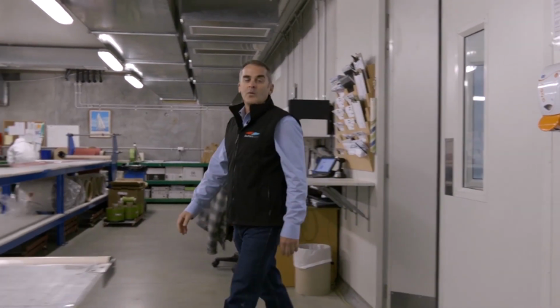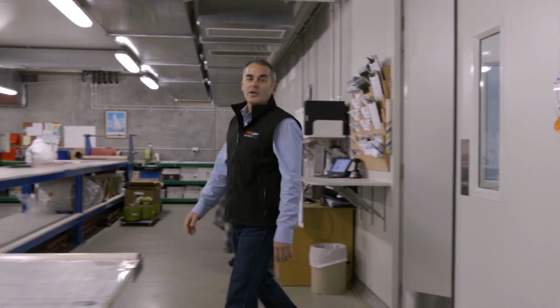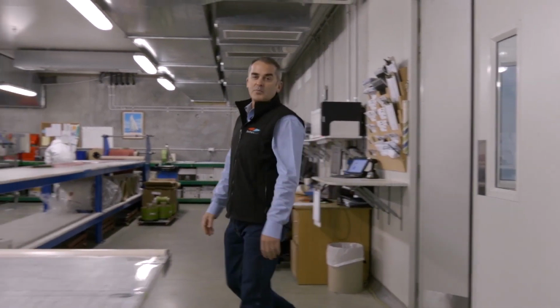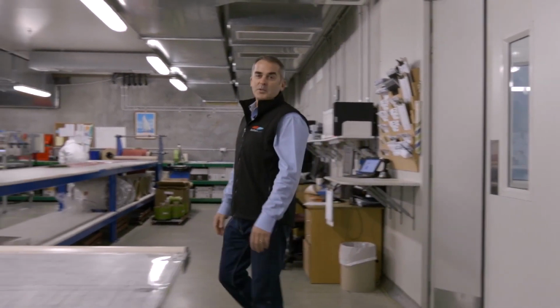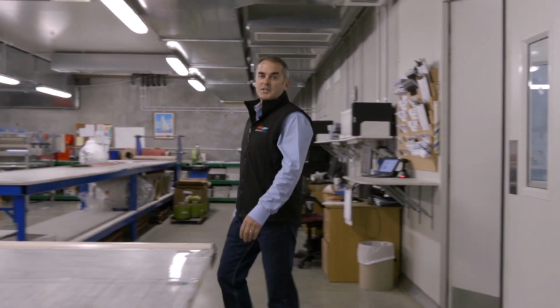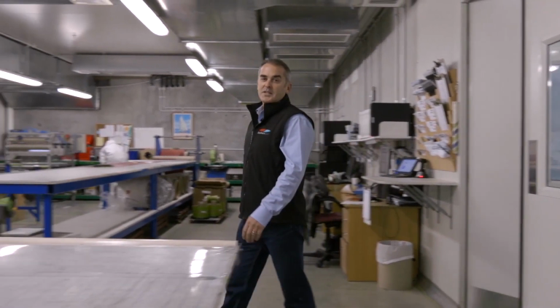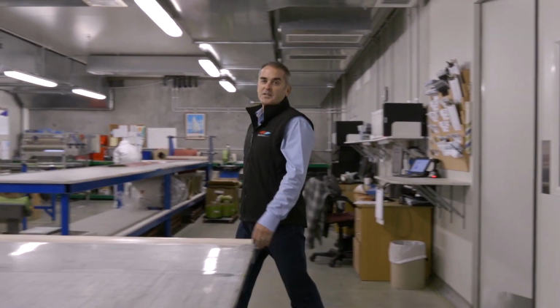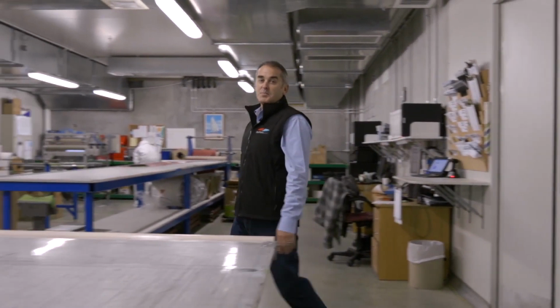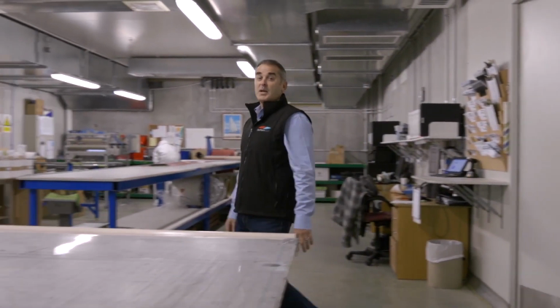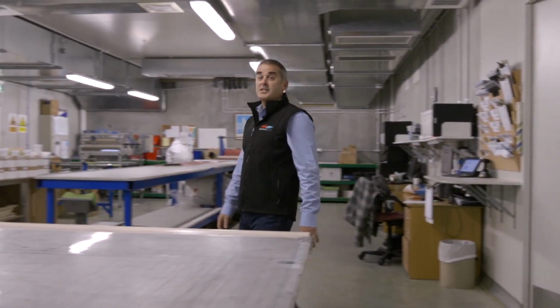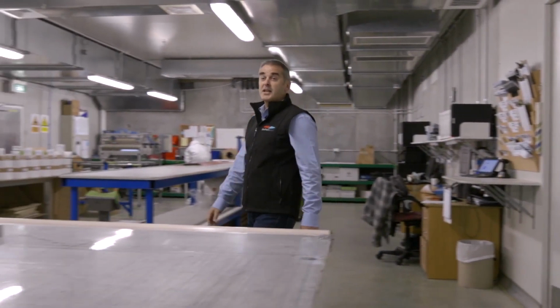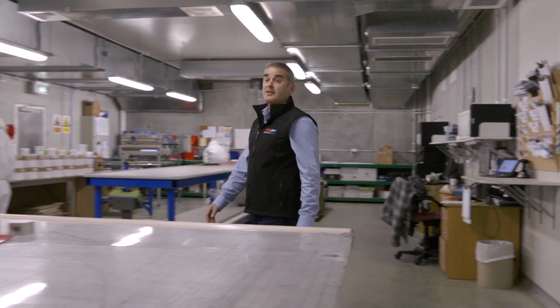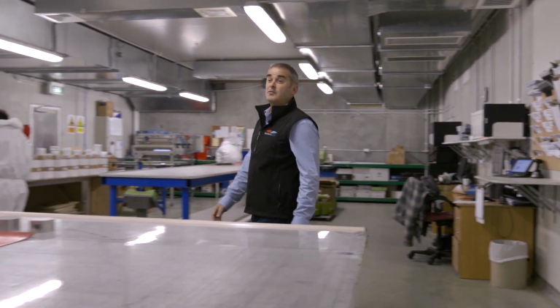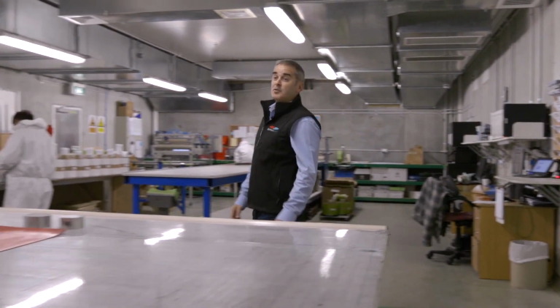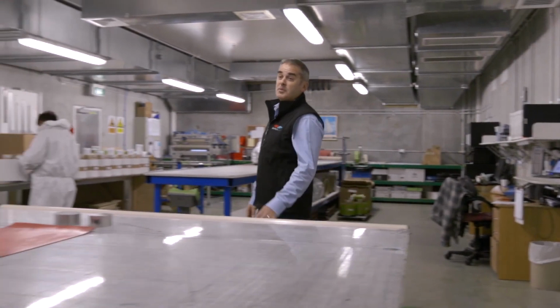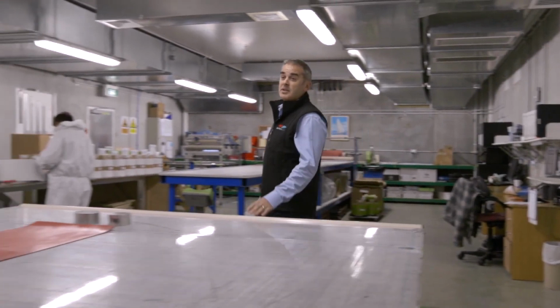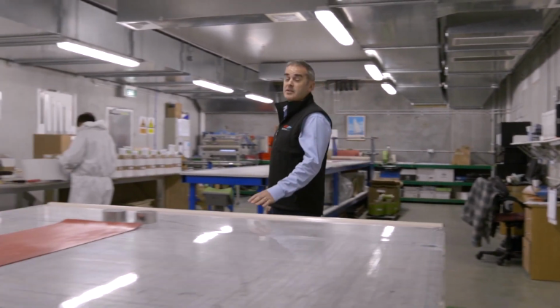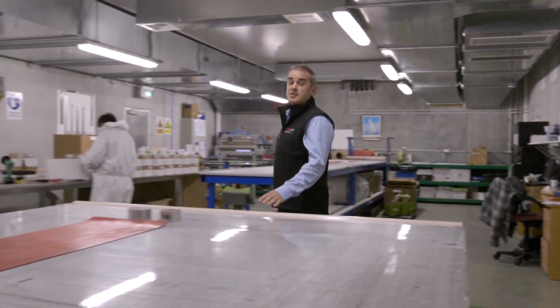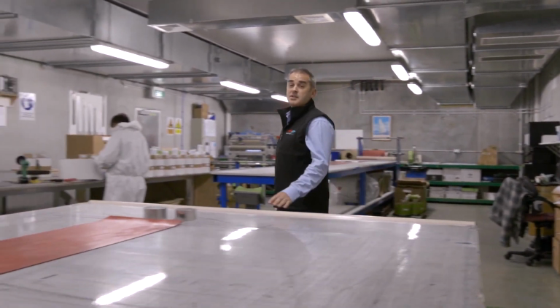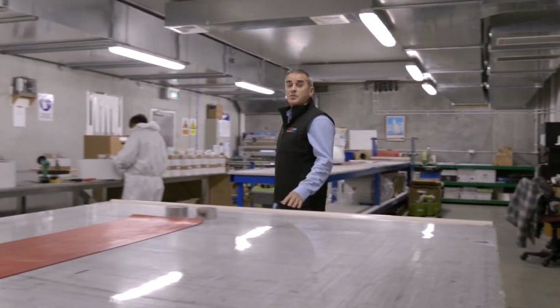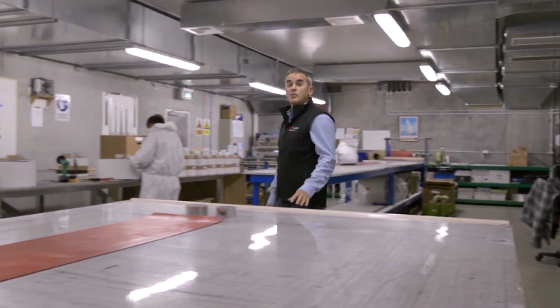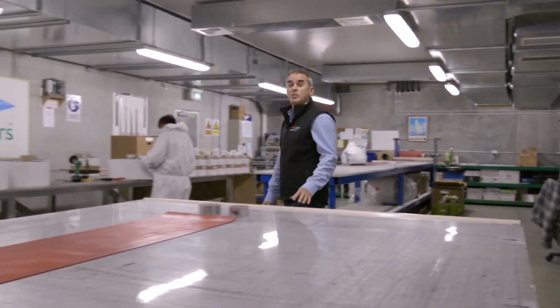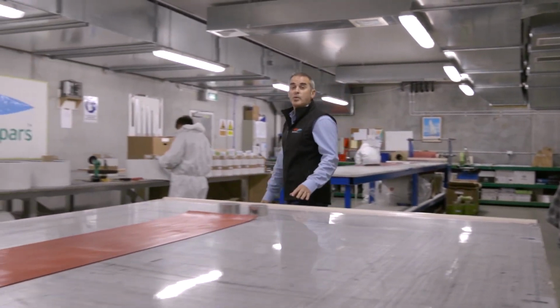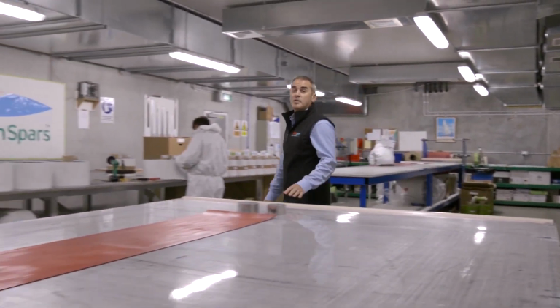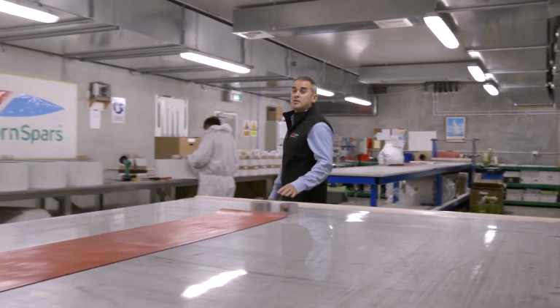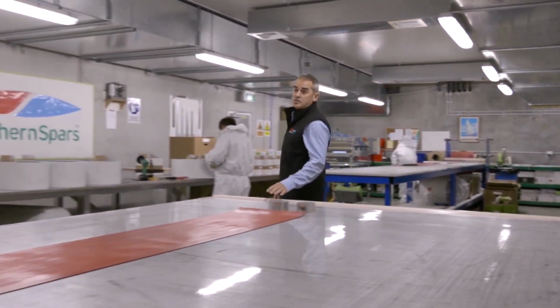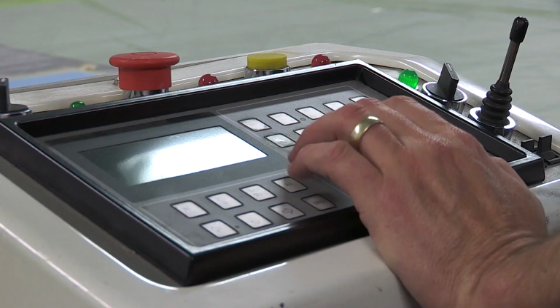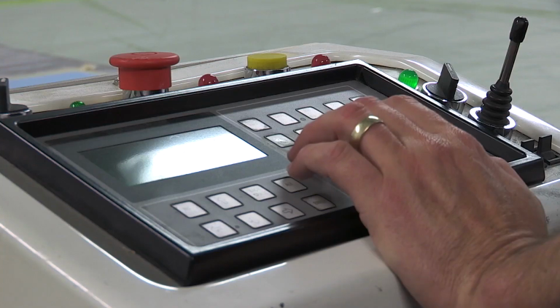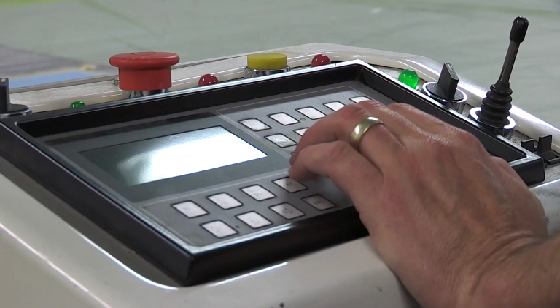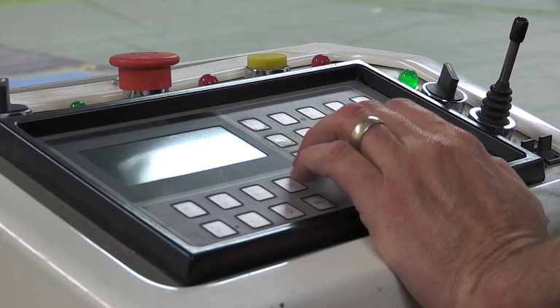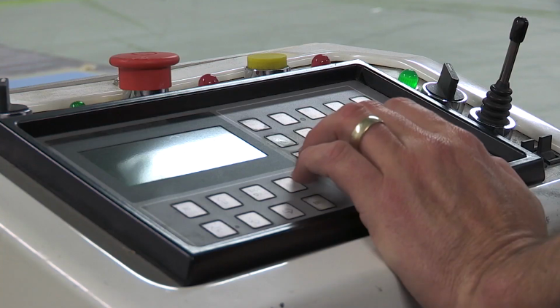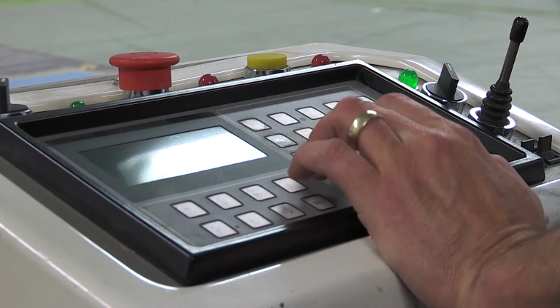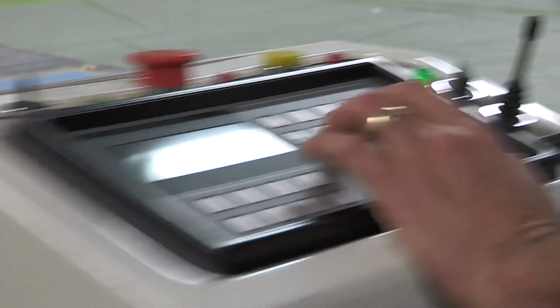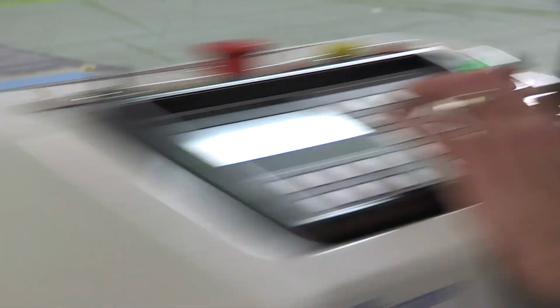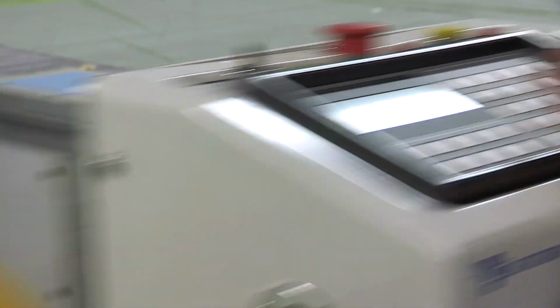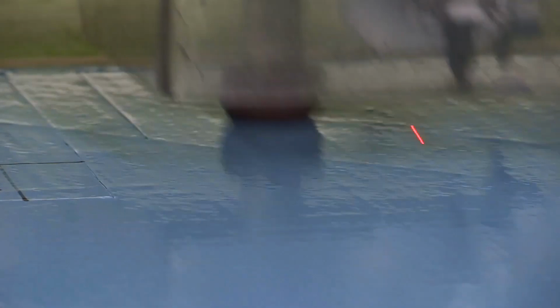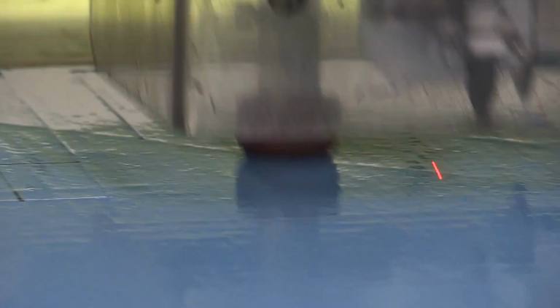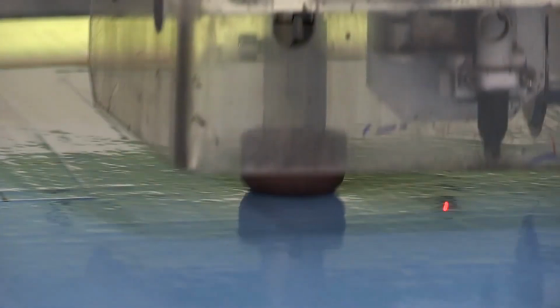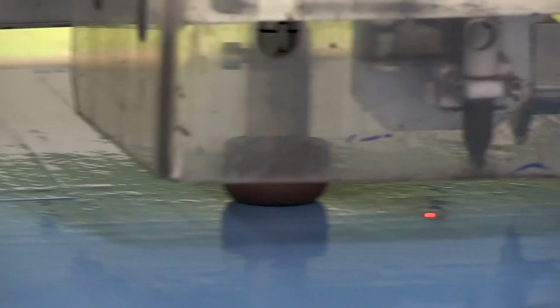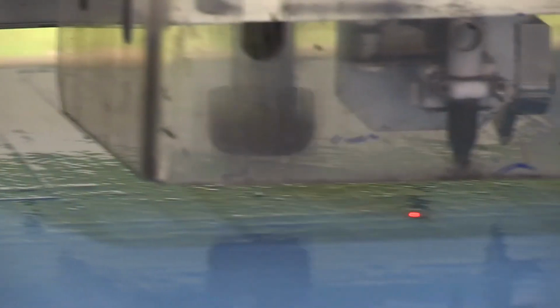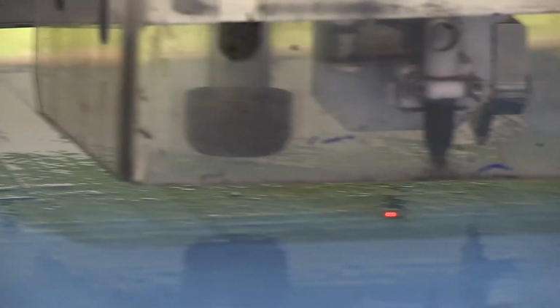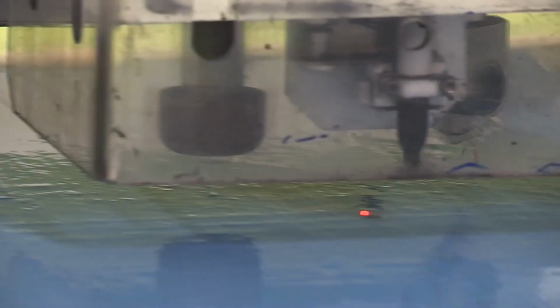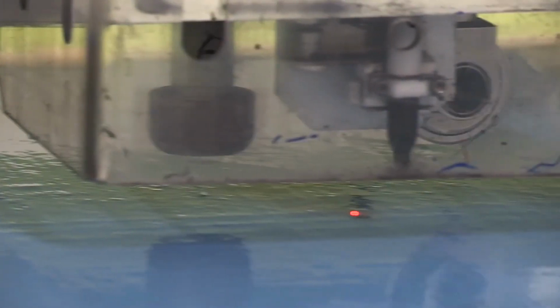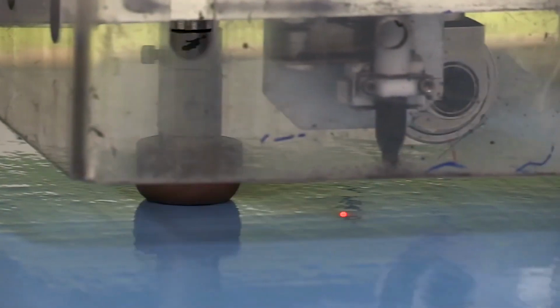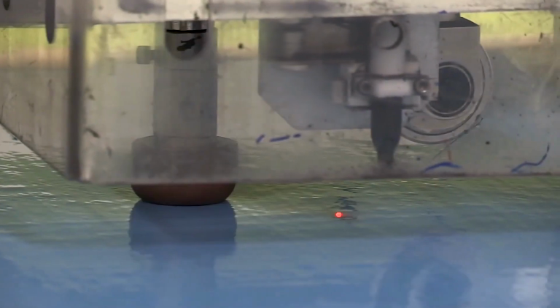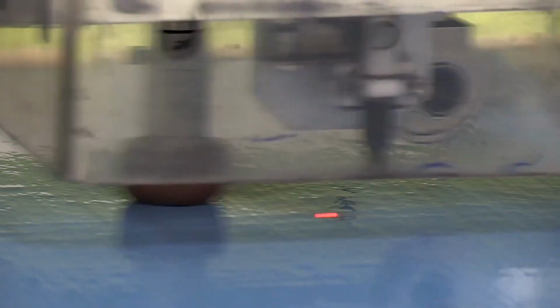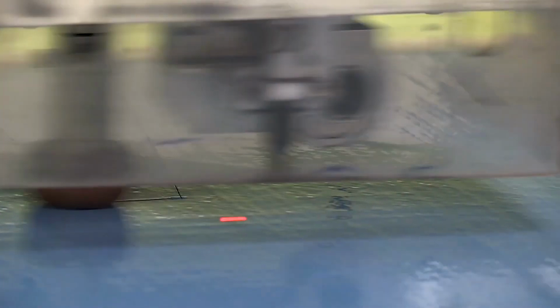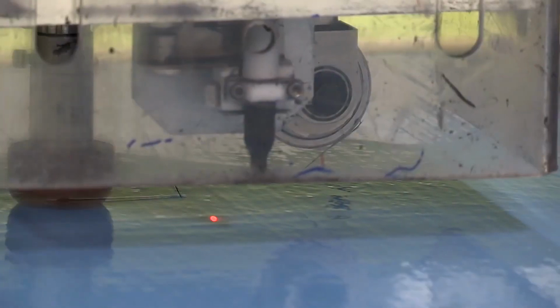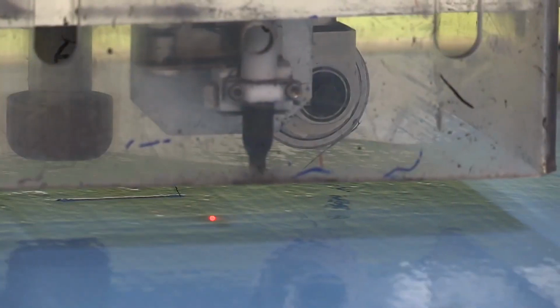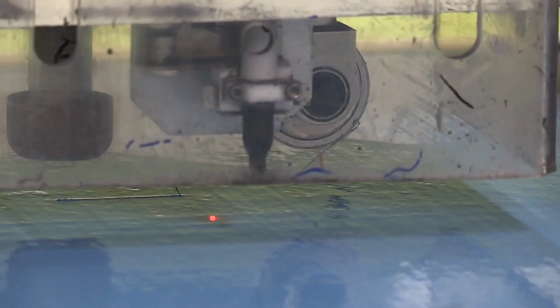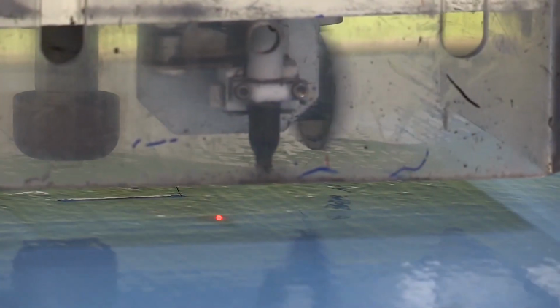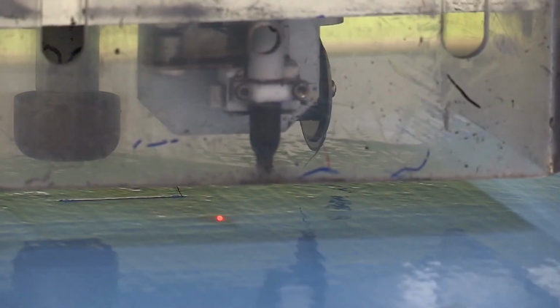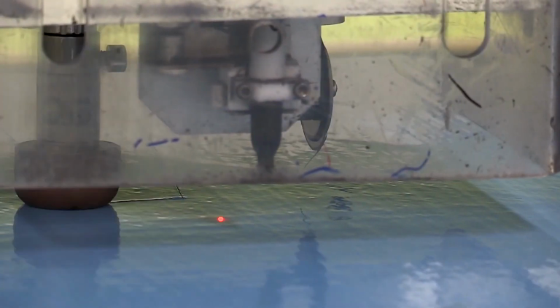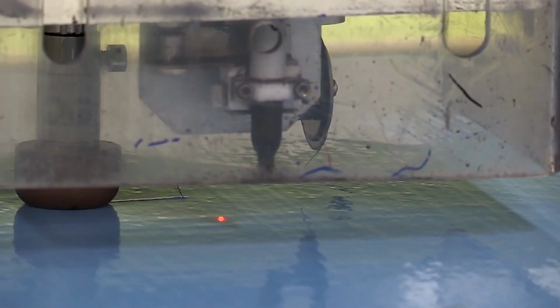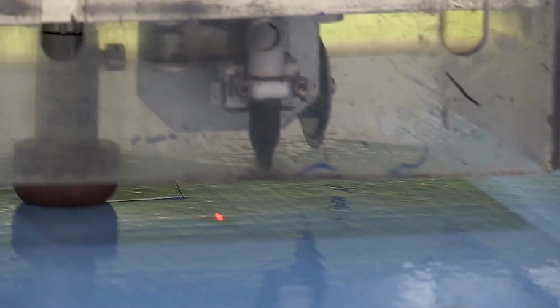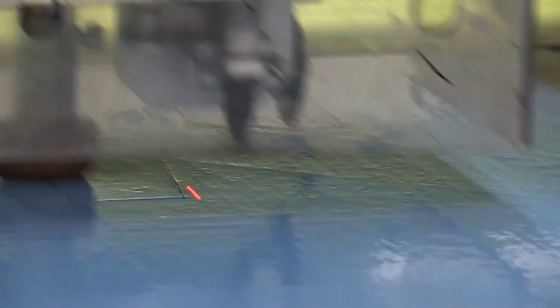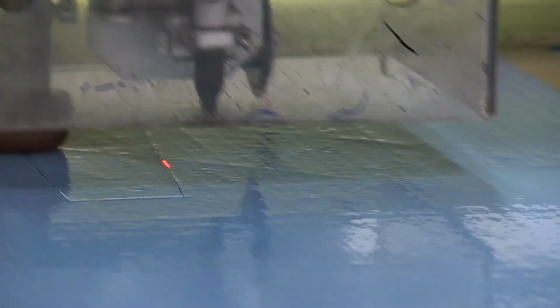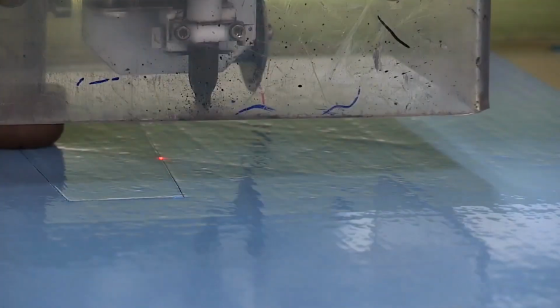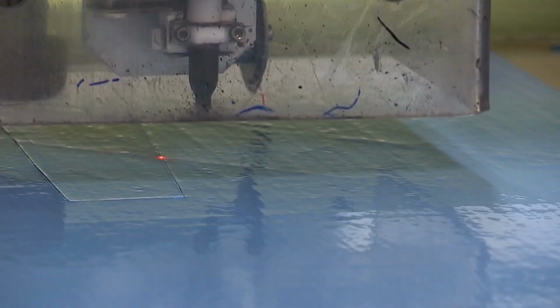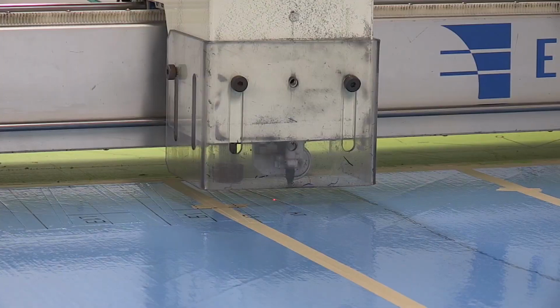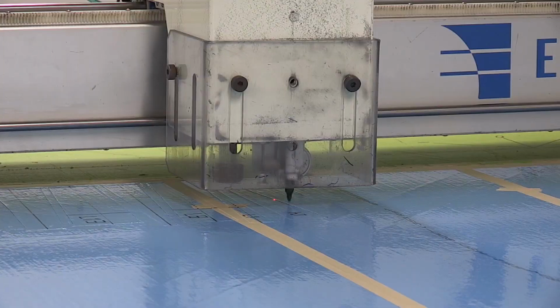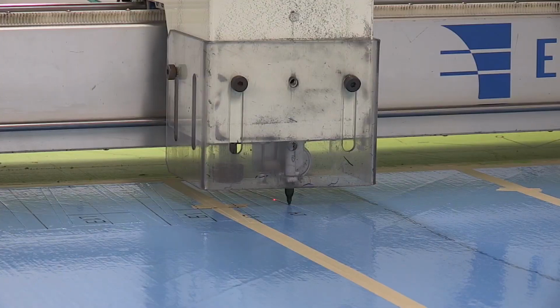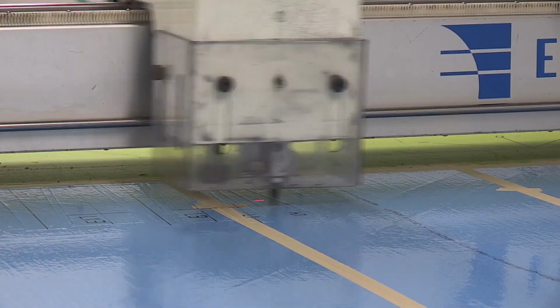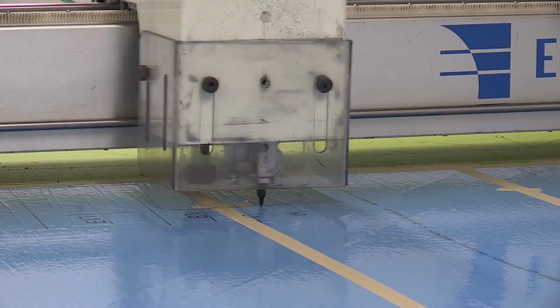Welcome to the Southern Spars Cutting Room. This is where we process all our carbon fibre prepreg laminate before it goes down to the main laminating floor.